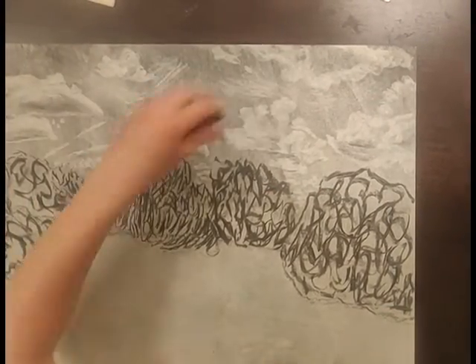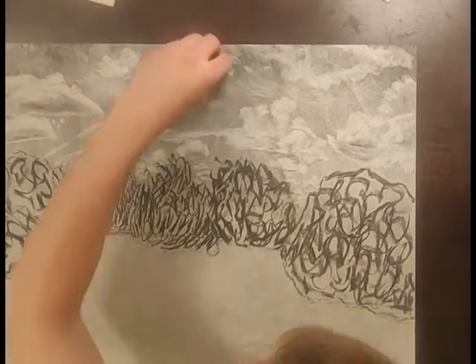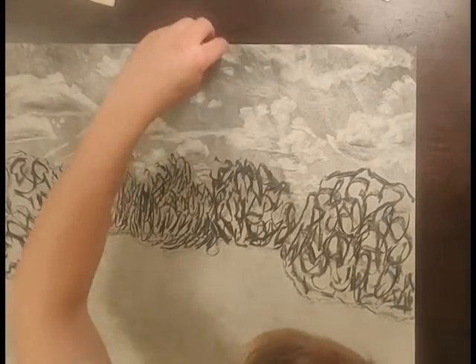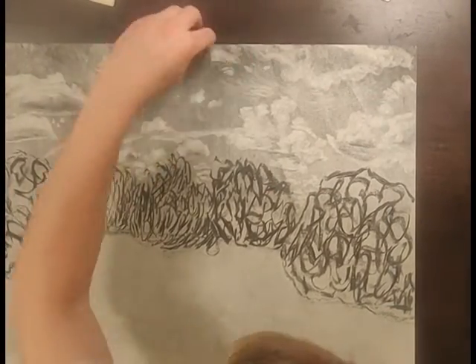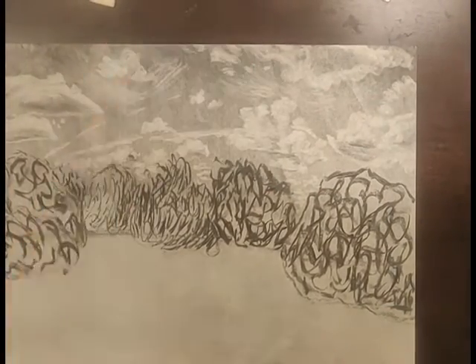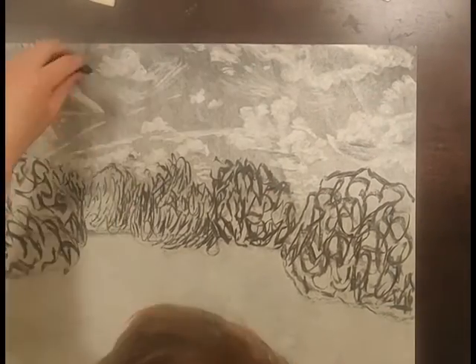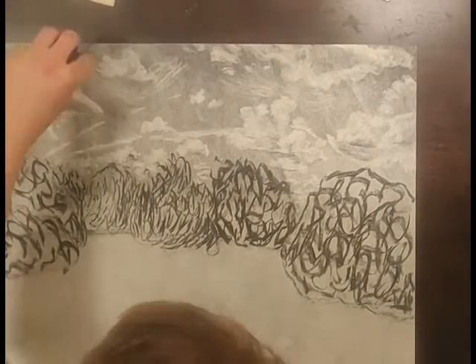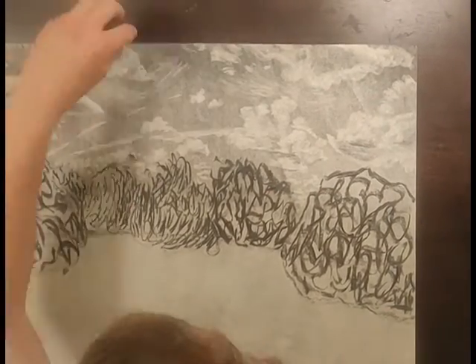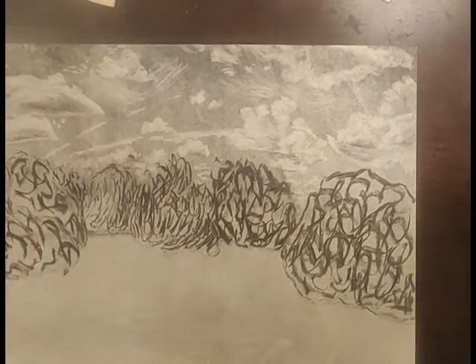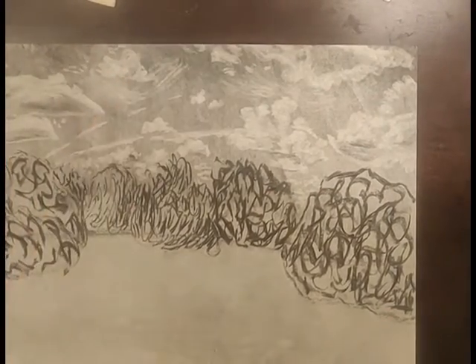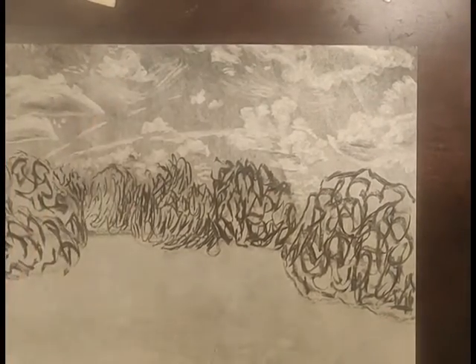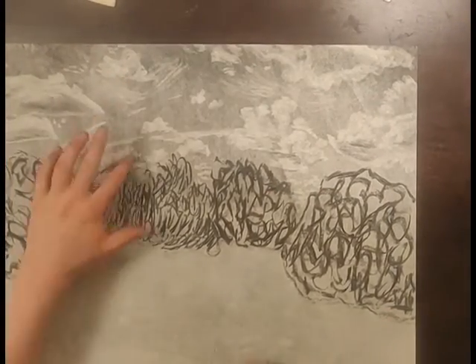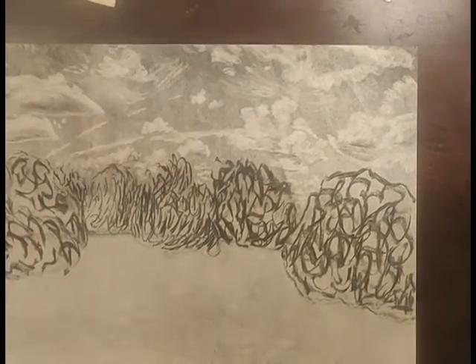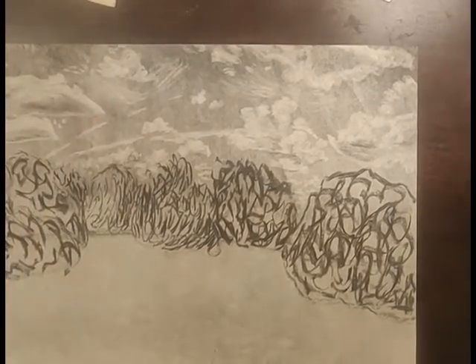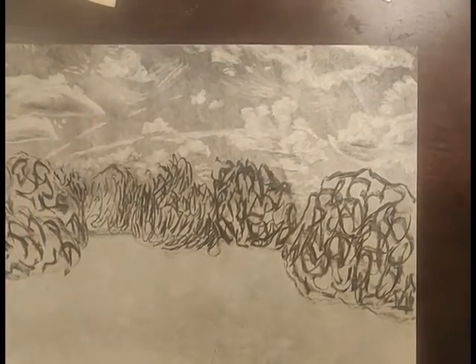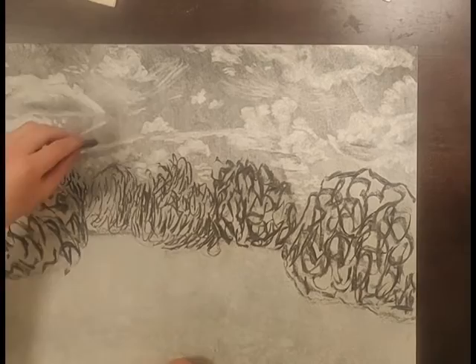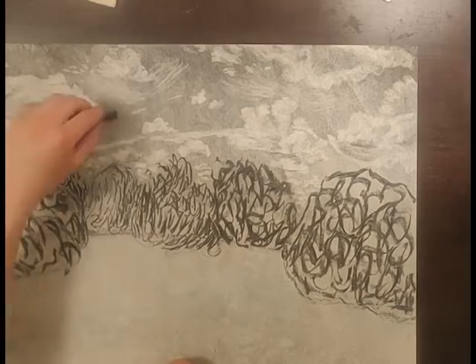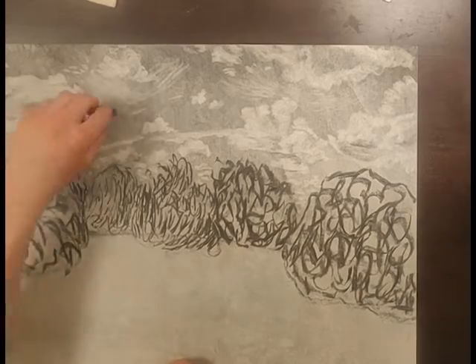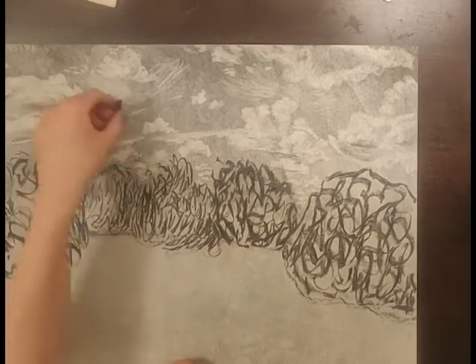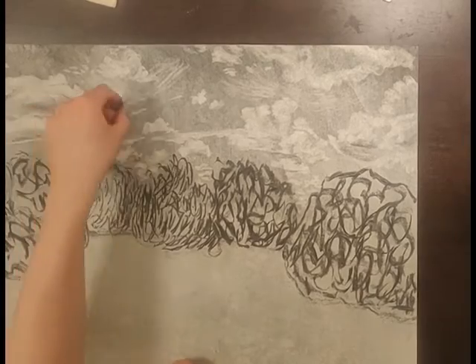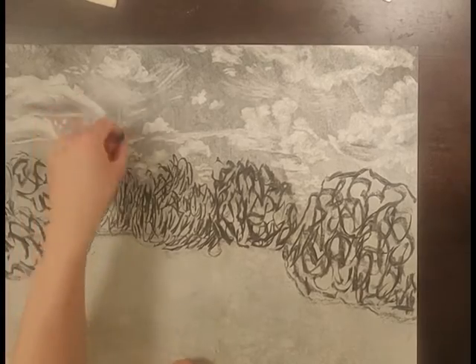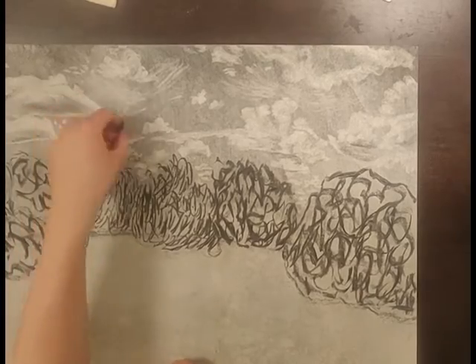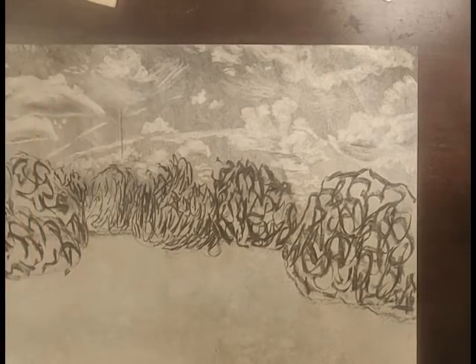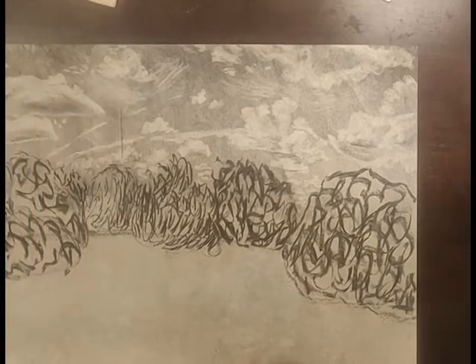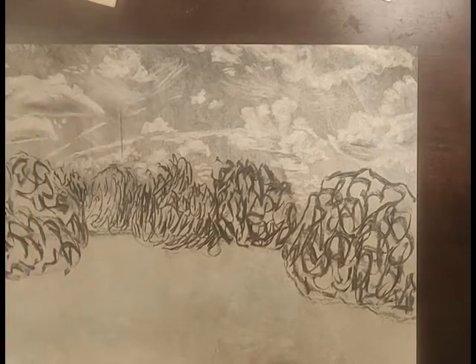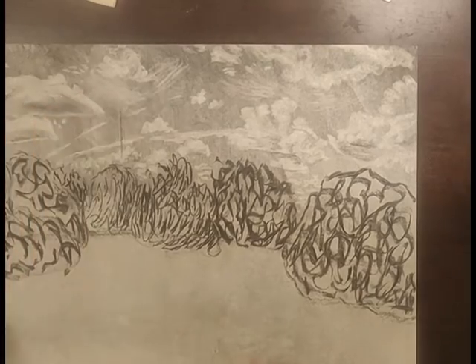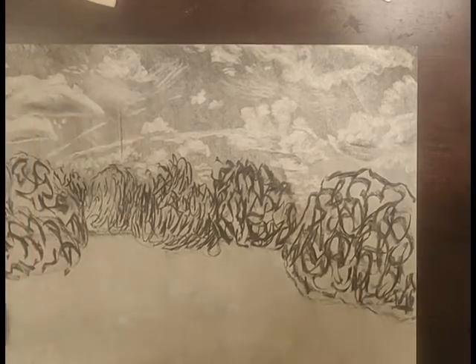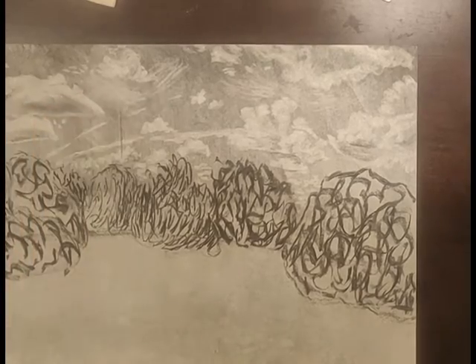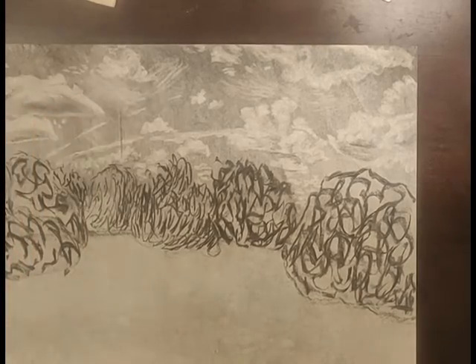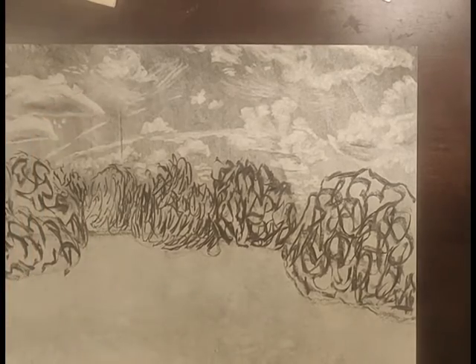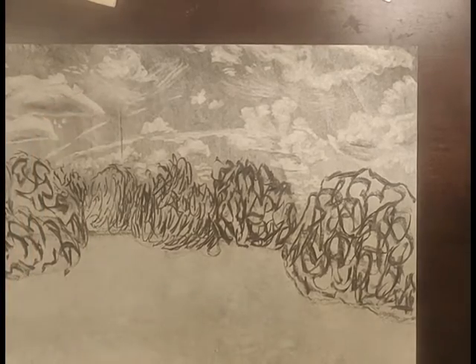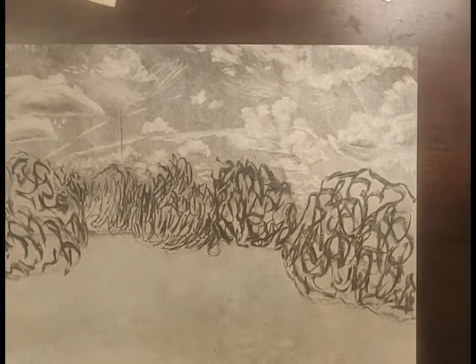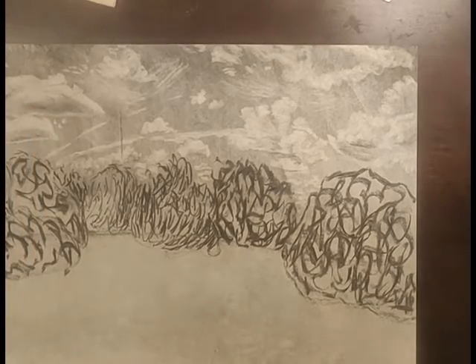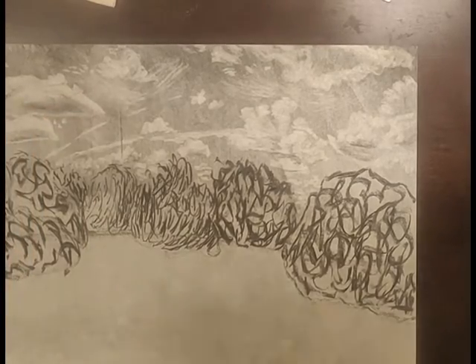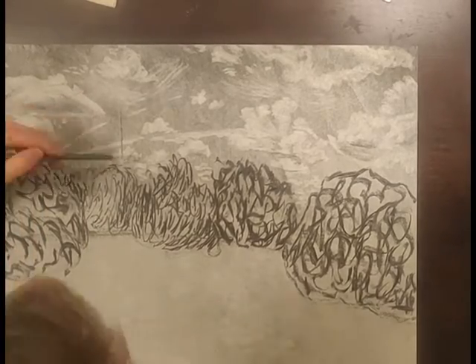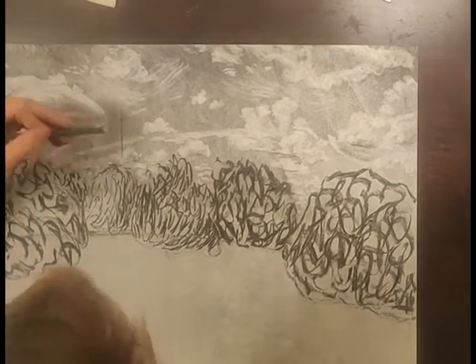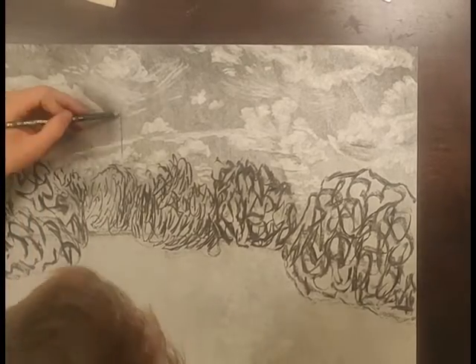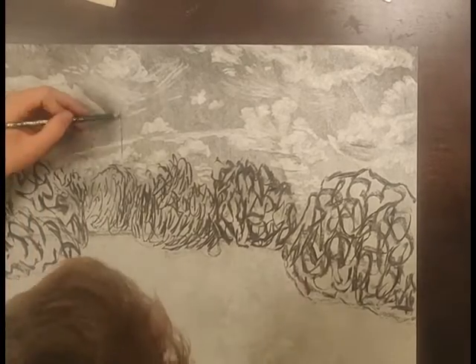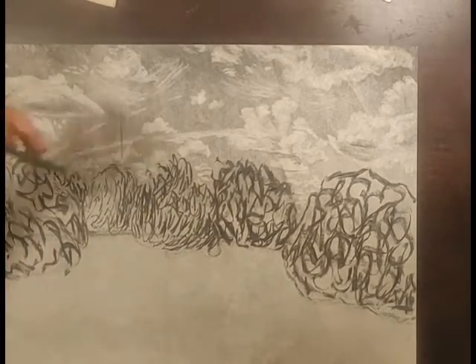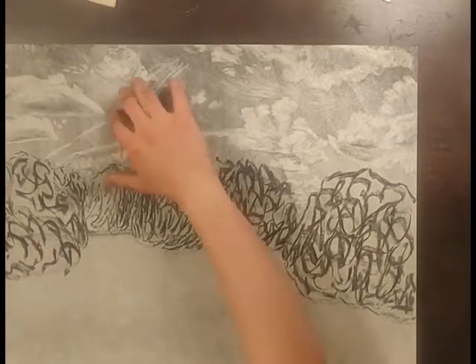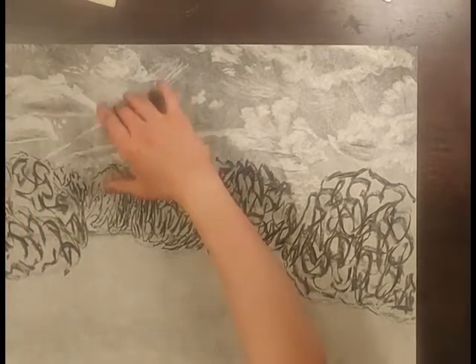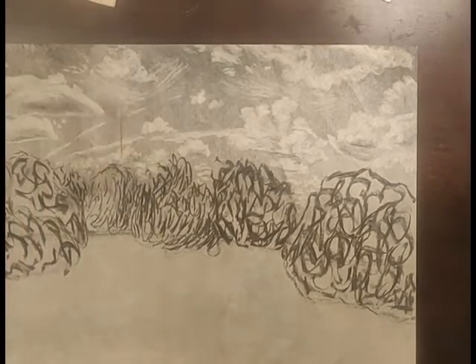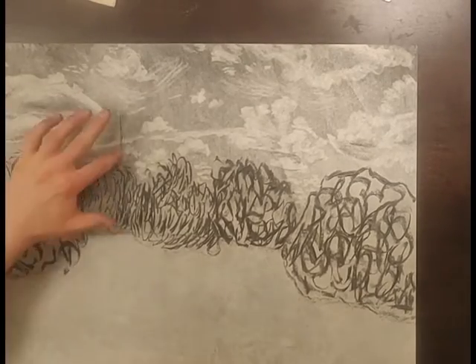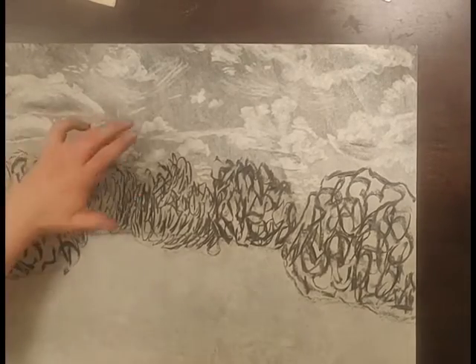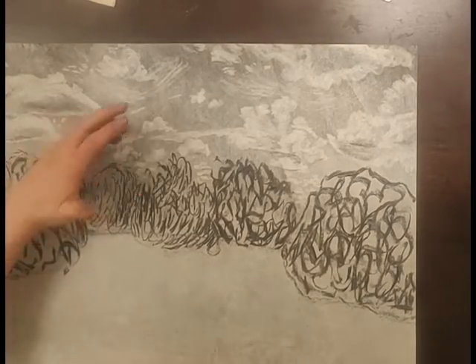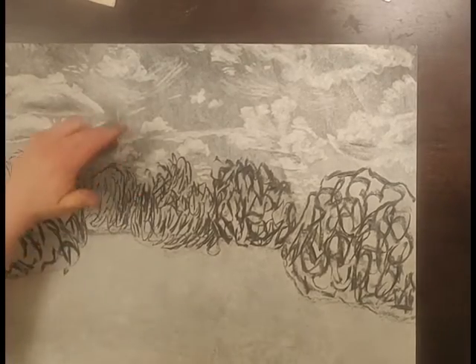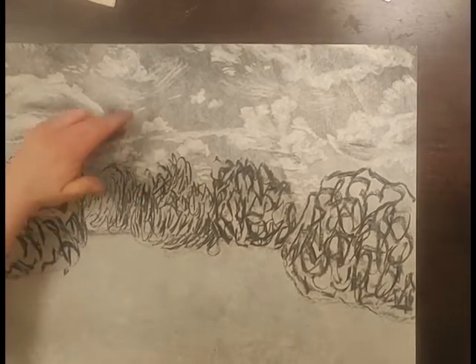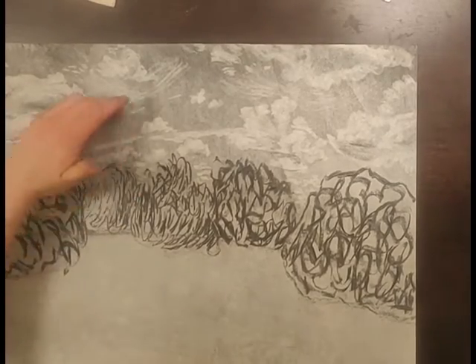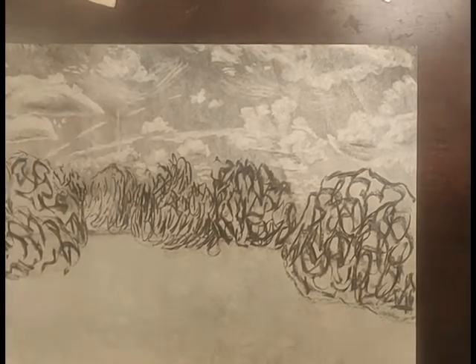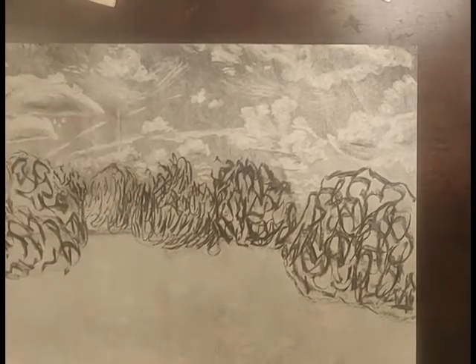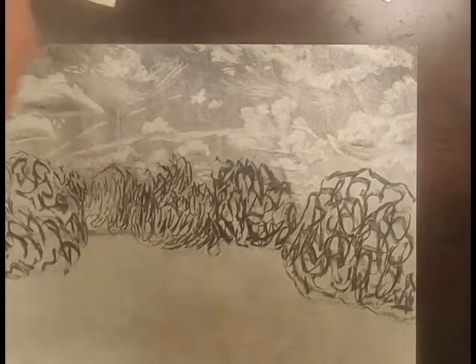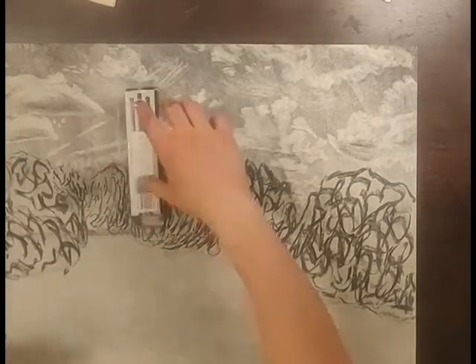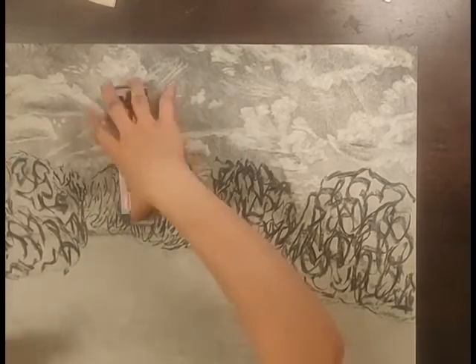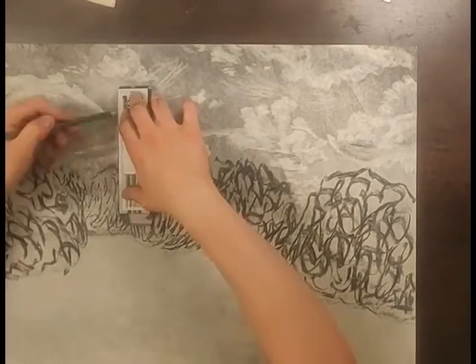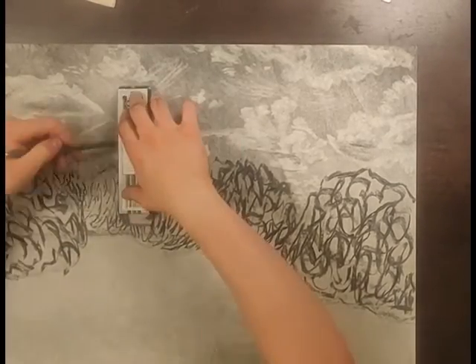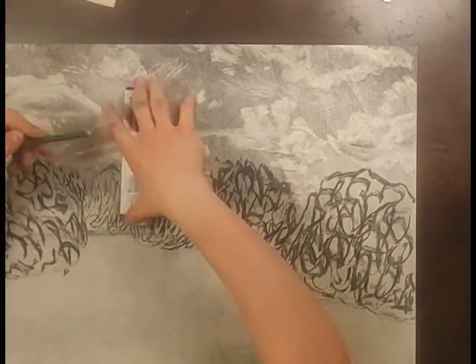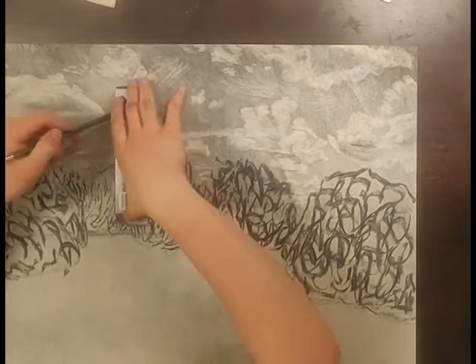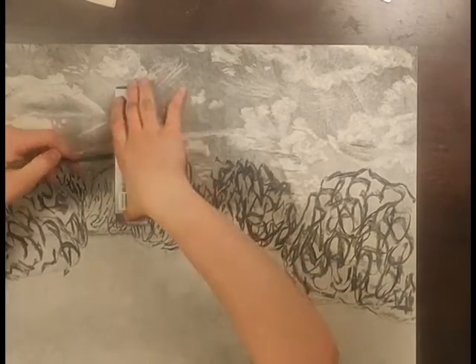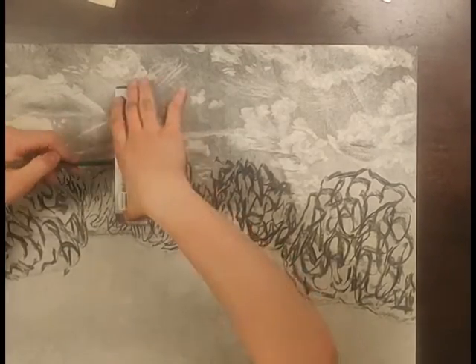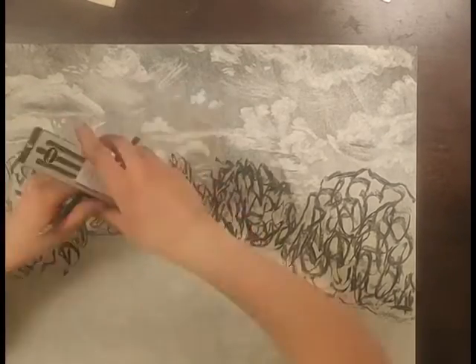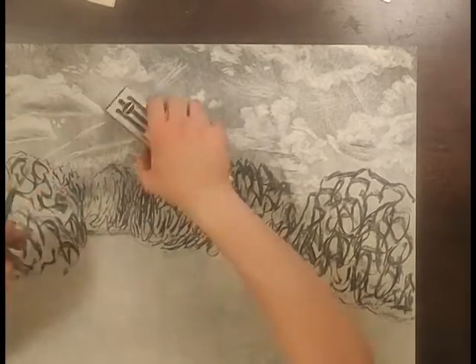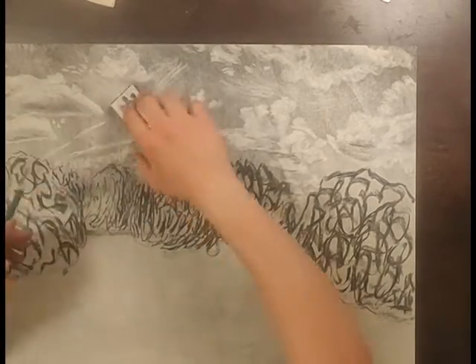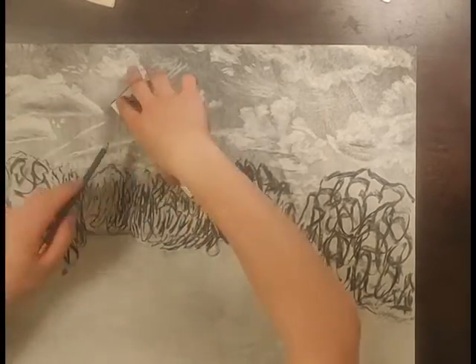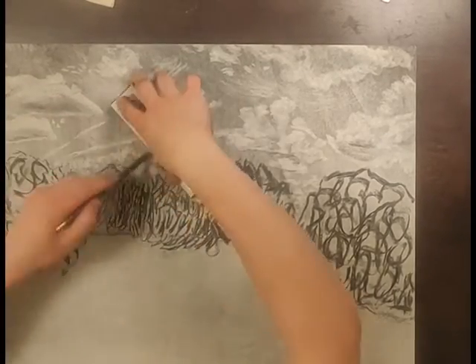You can see me drawing in clouds. This picture was taken in September, with large, fluffy cumulus clouds on the horizon.